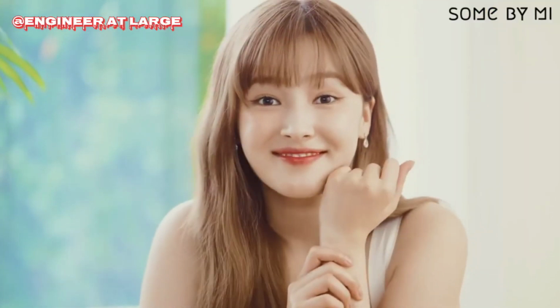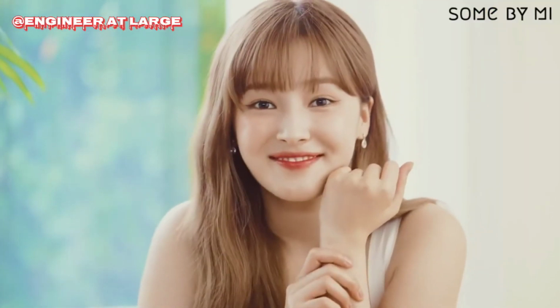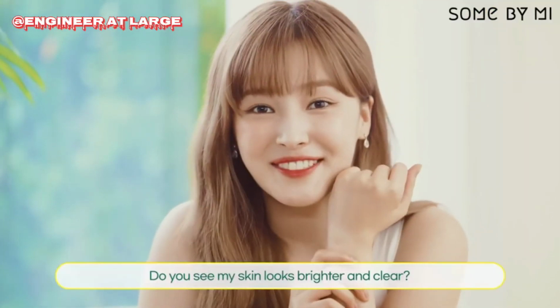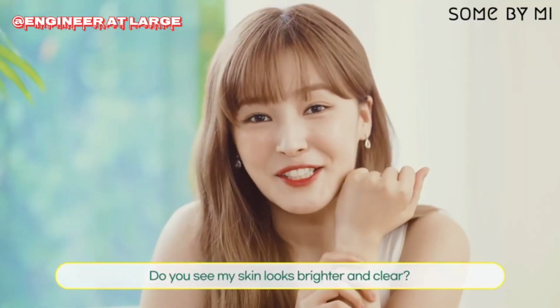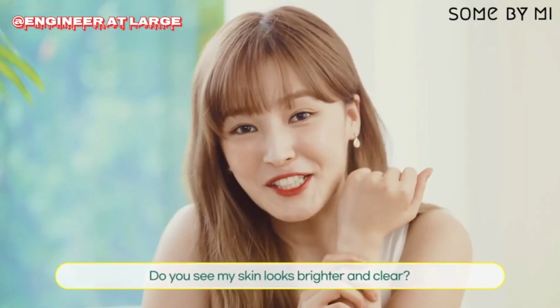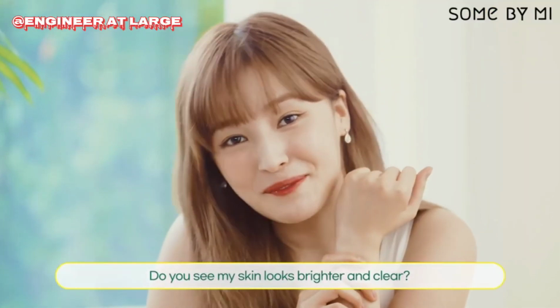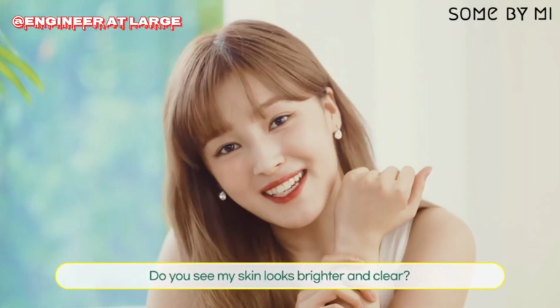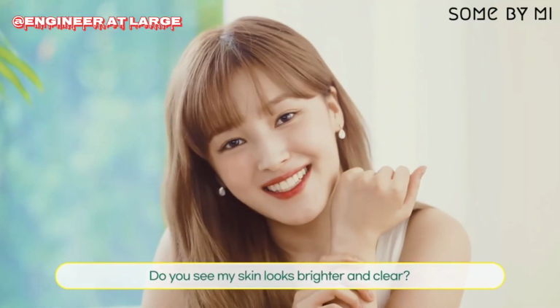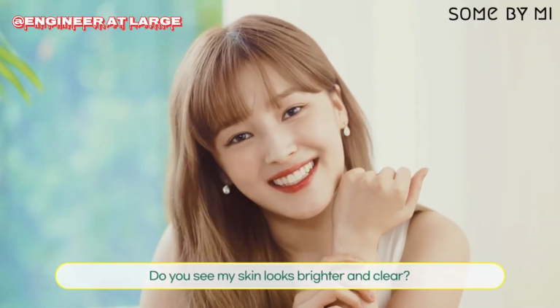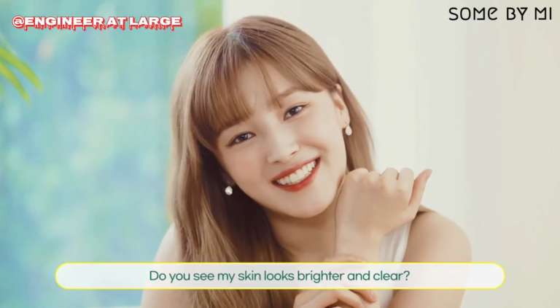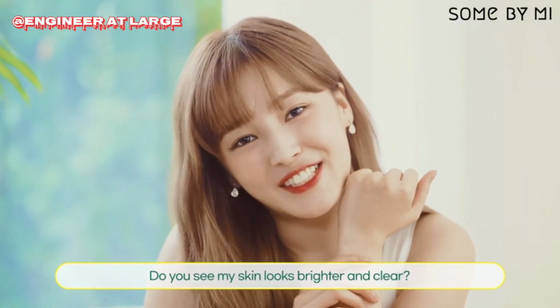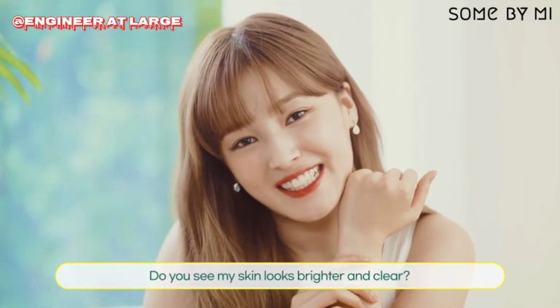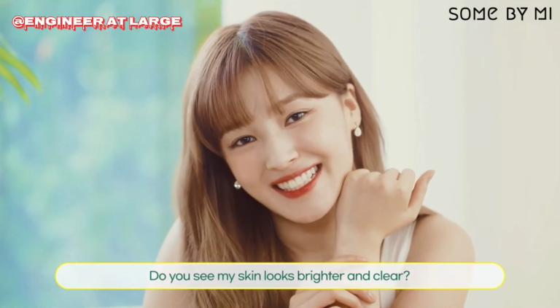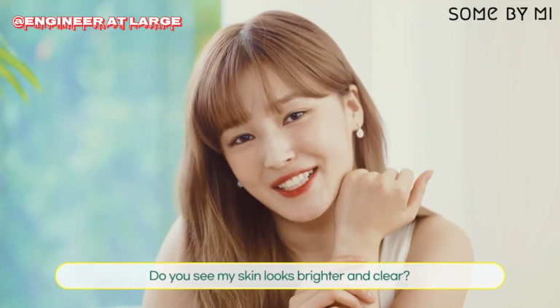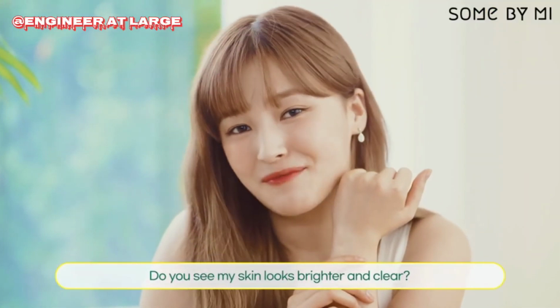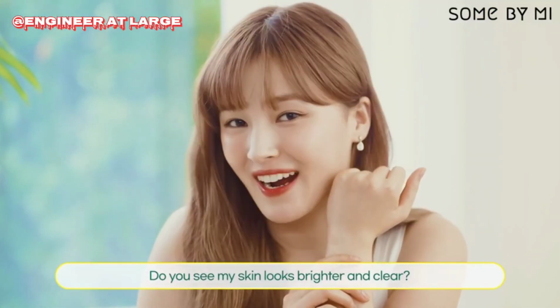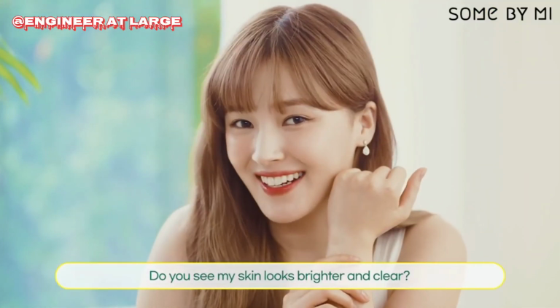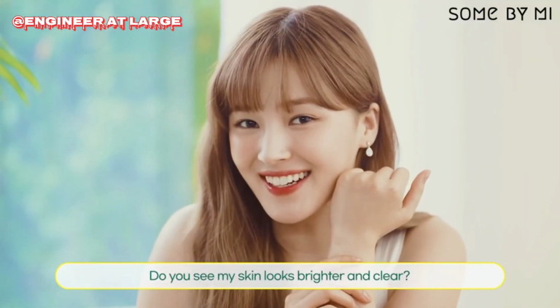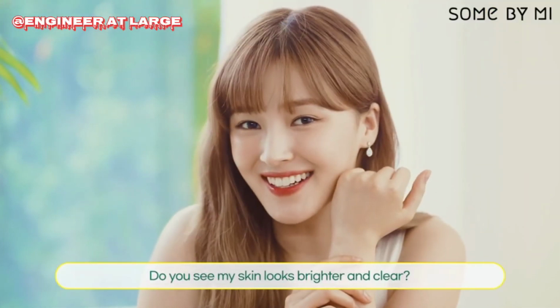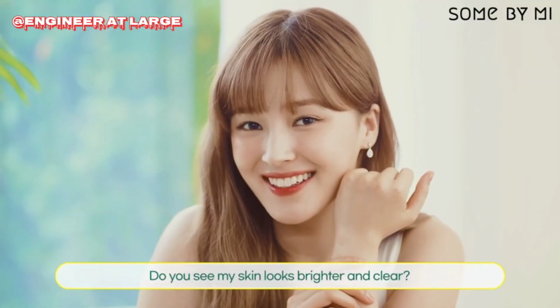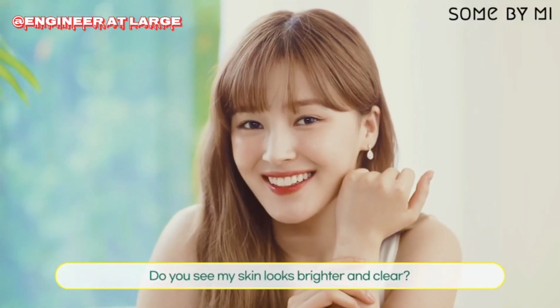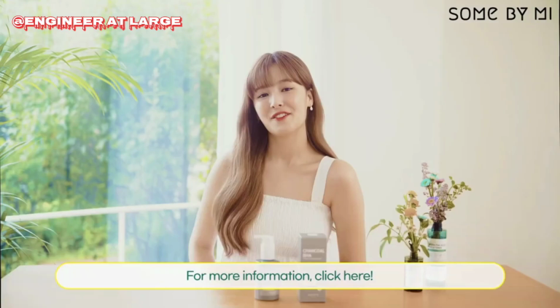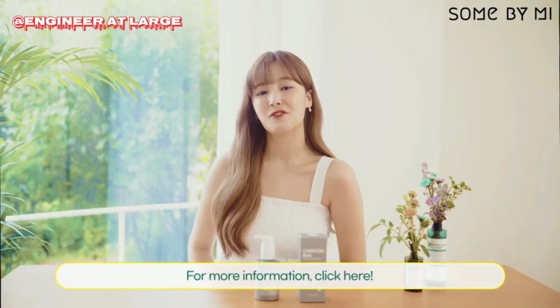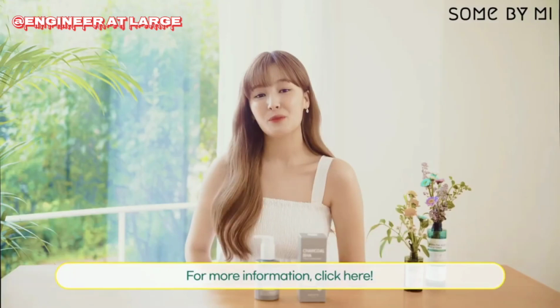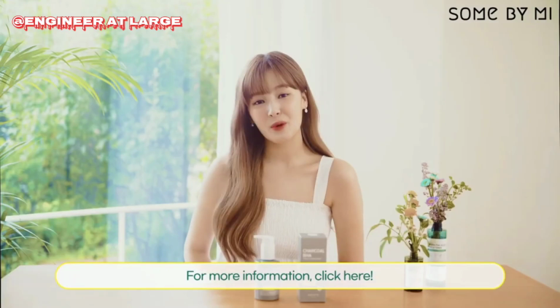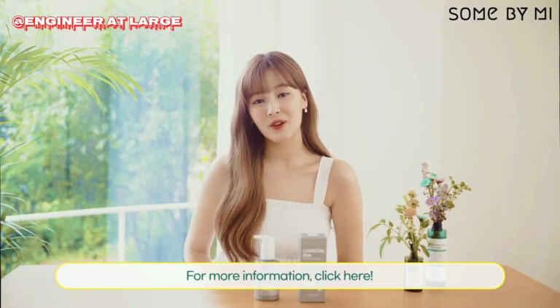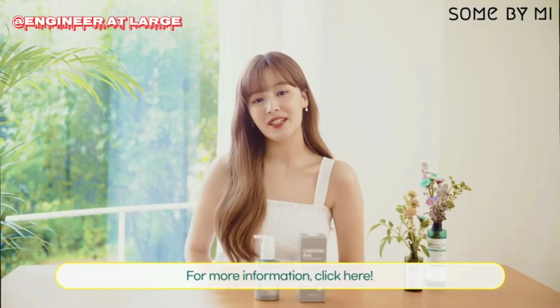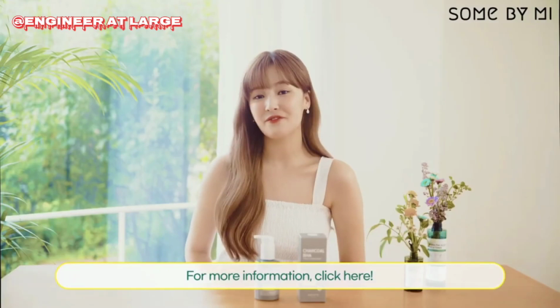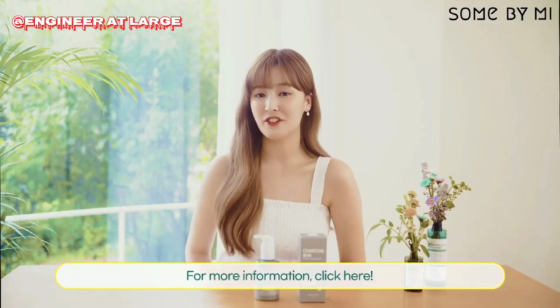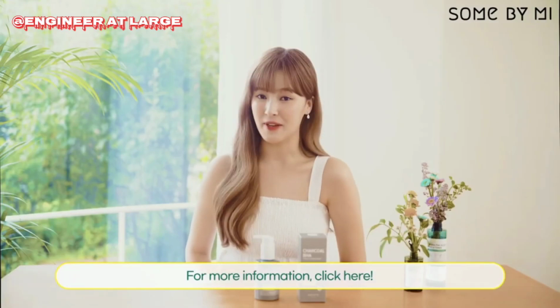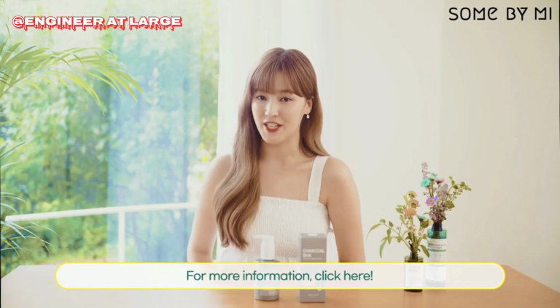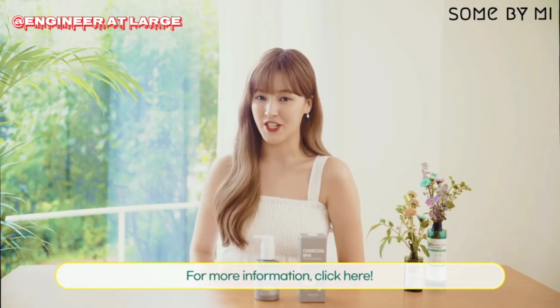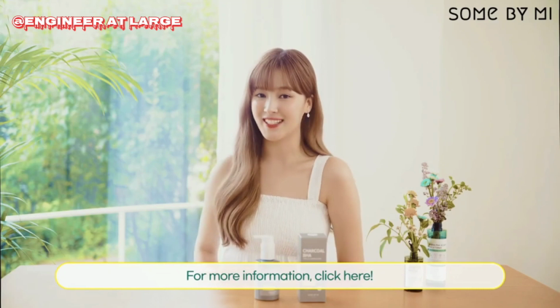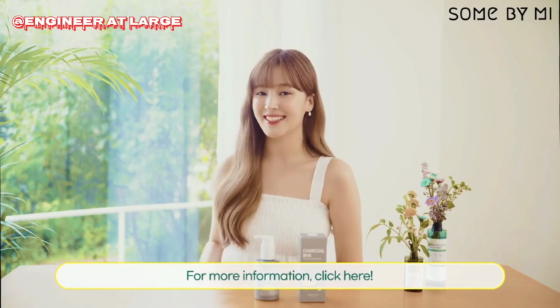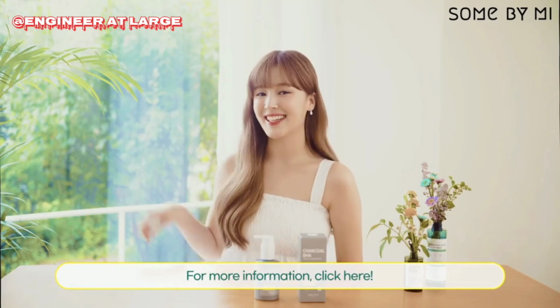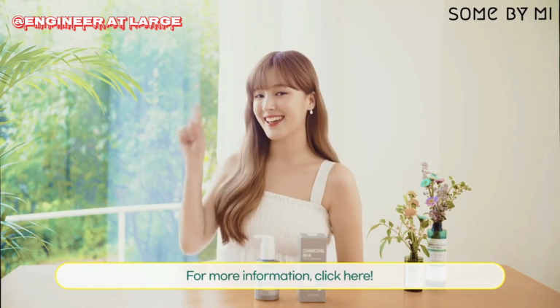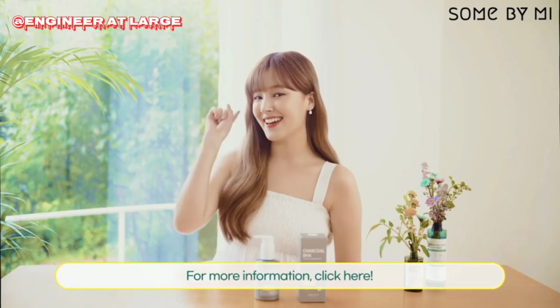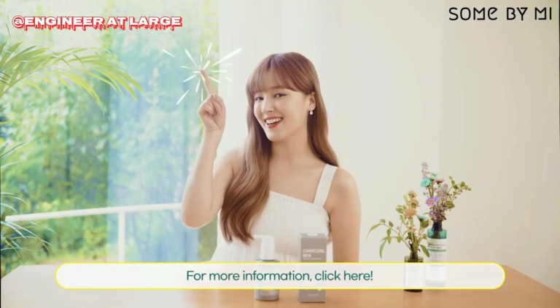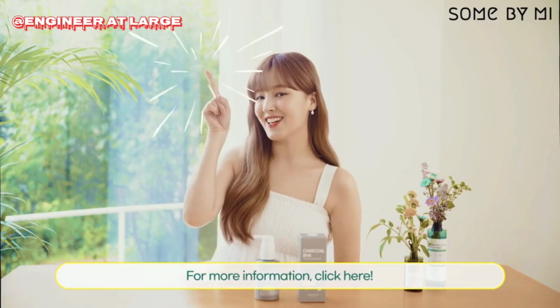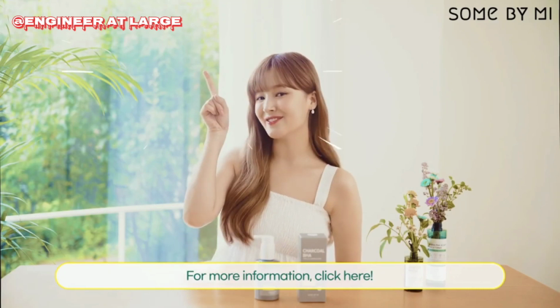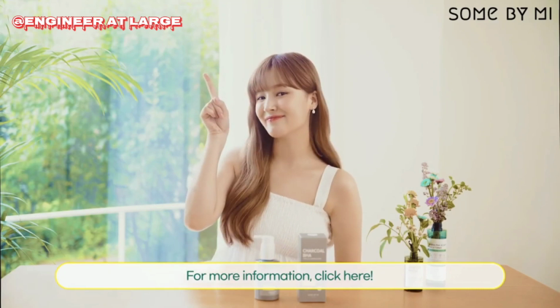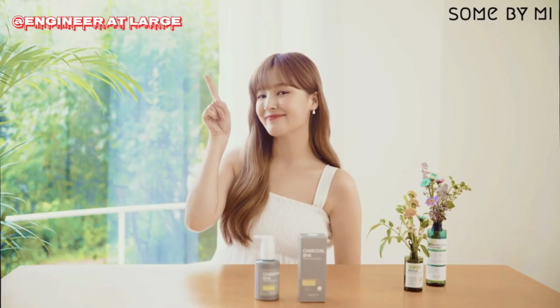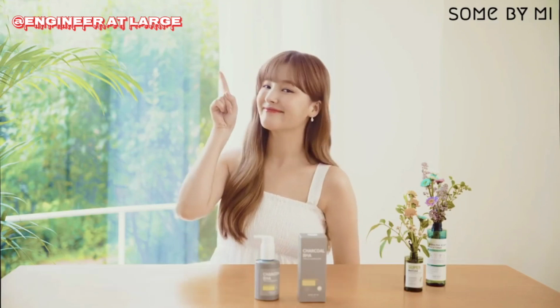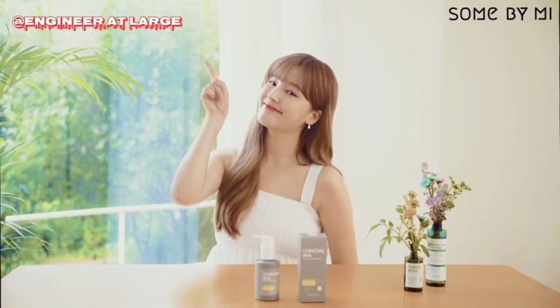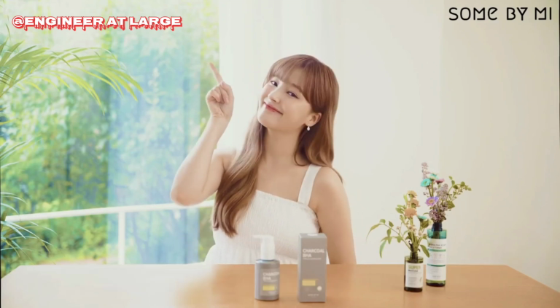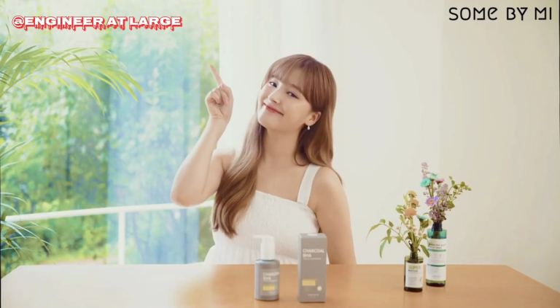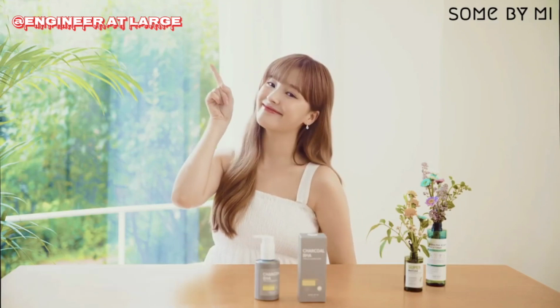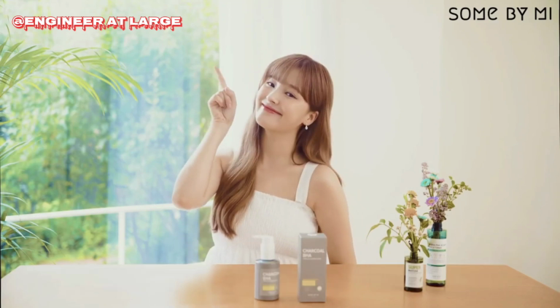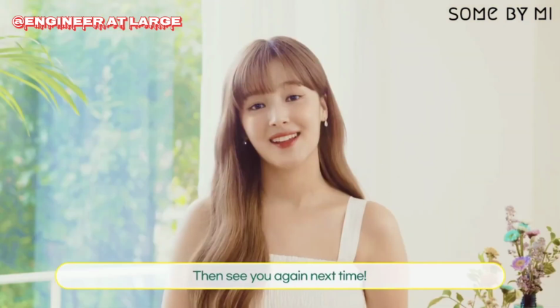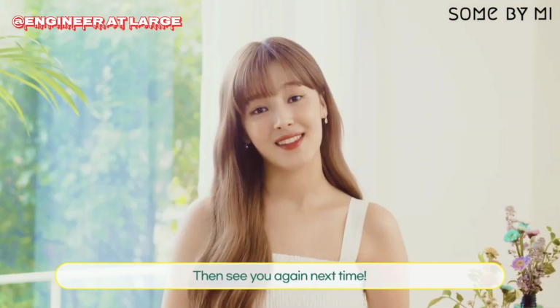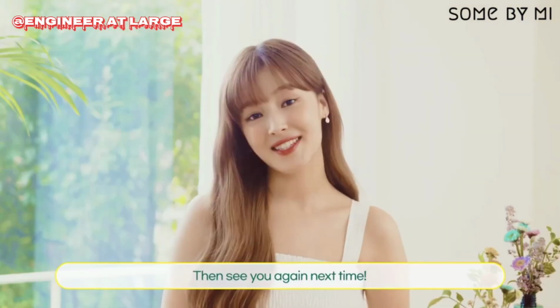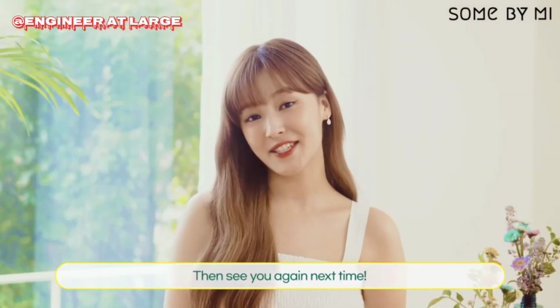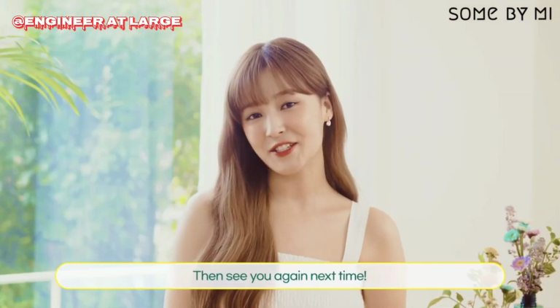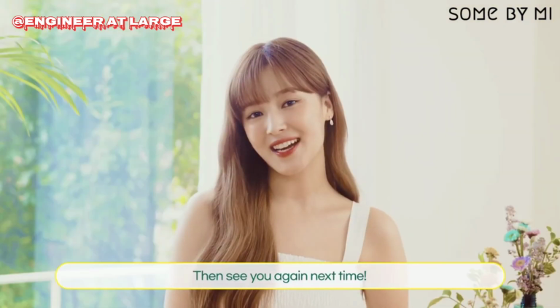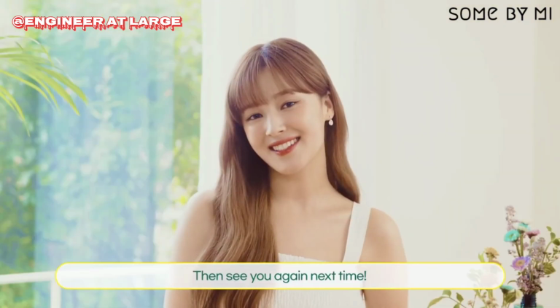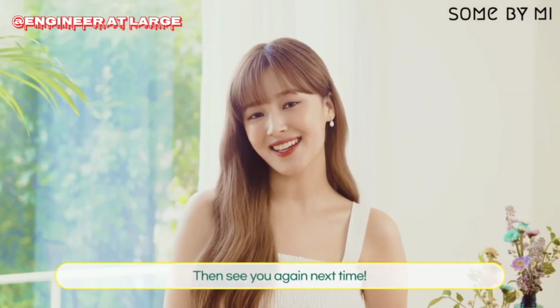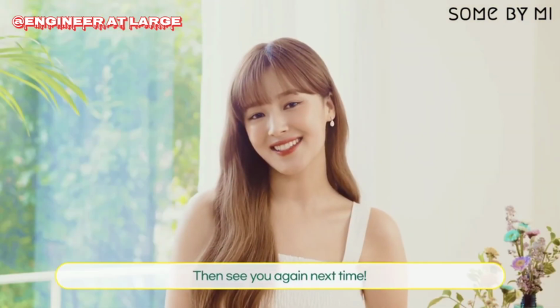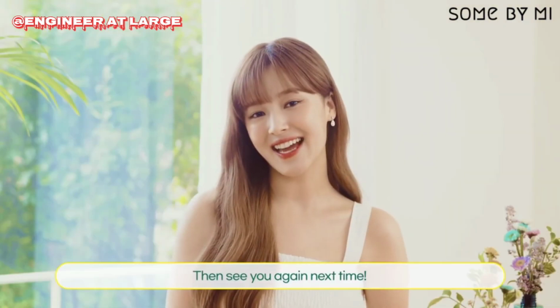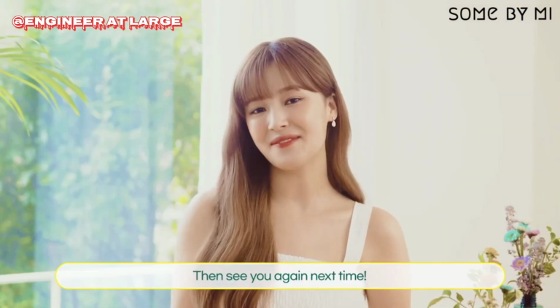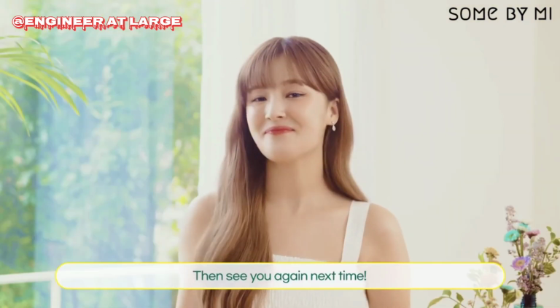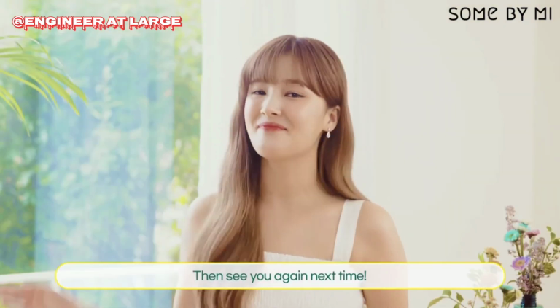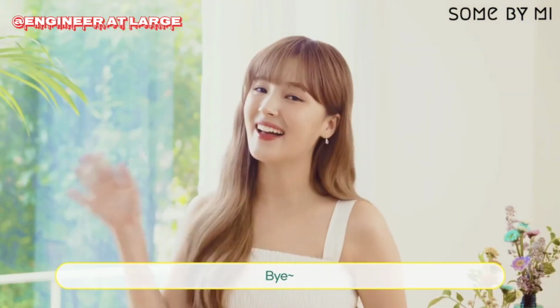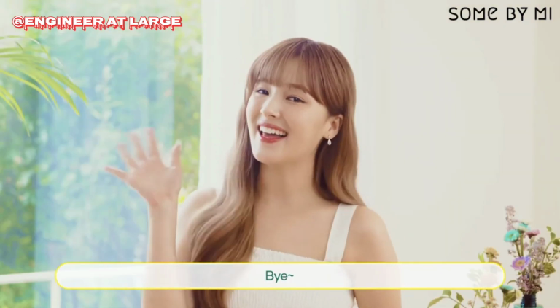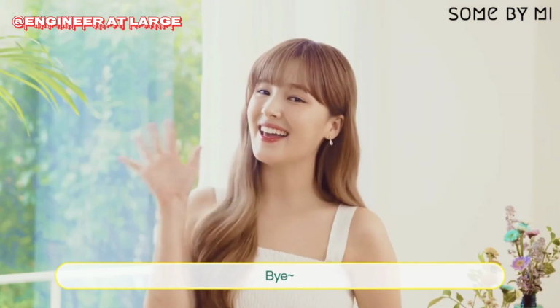Do you see my skin looks clear and brighter? For more information, click here! And see you guys next time! Bye!